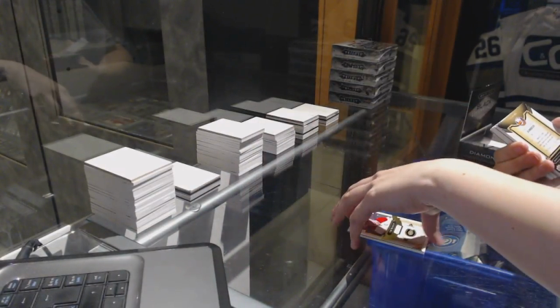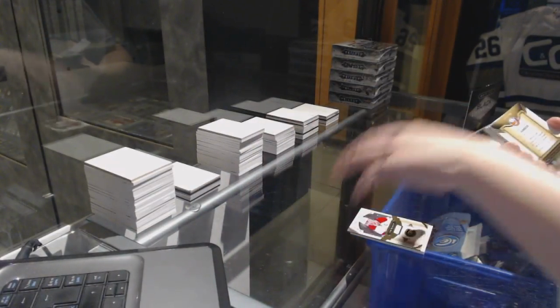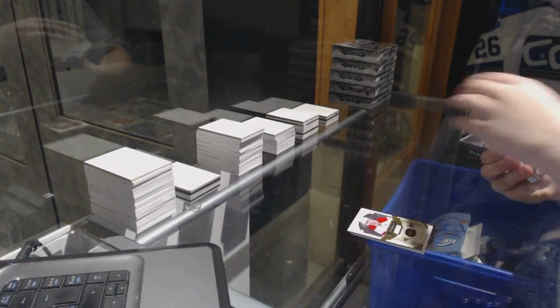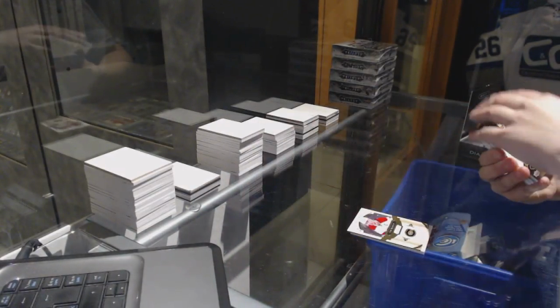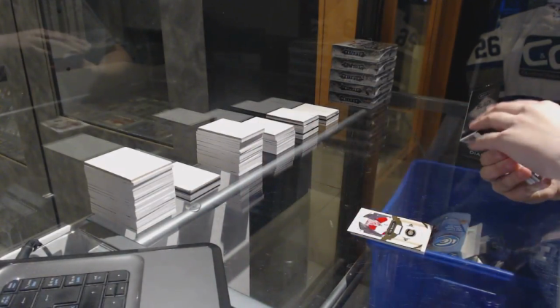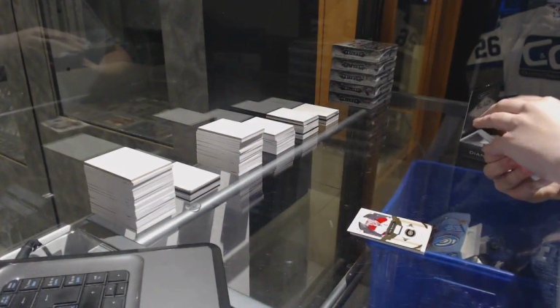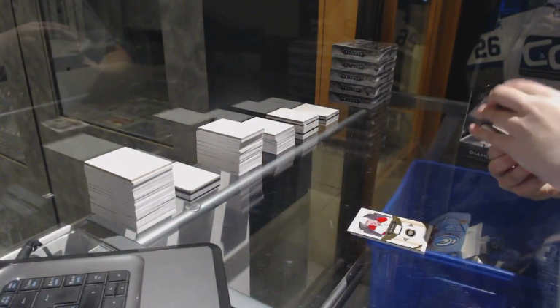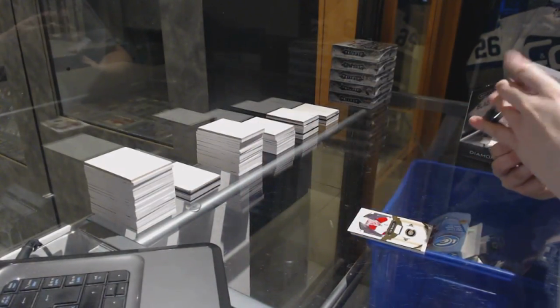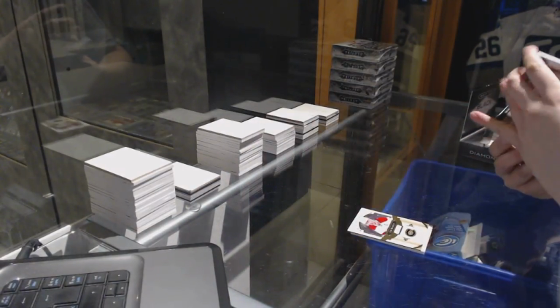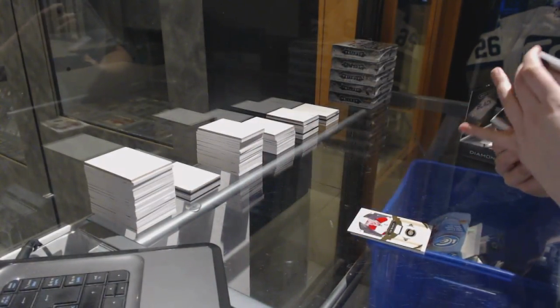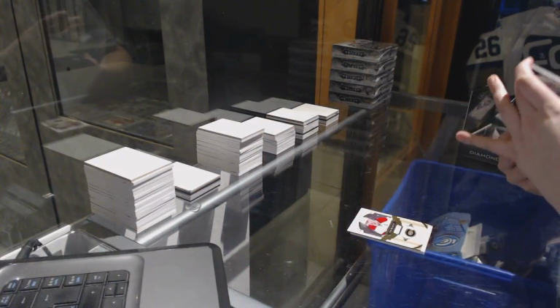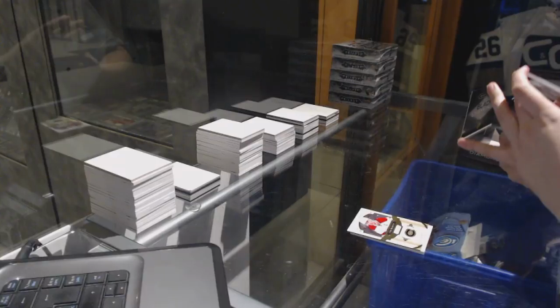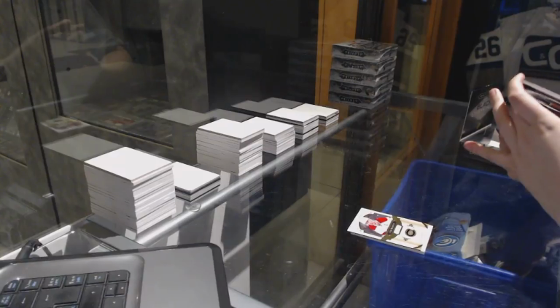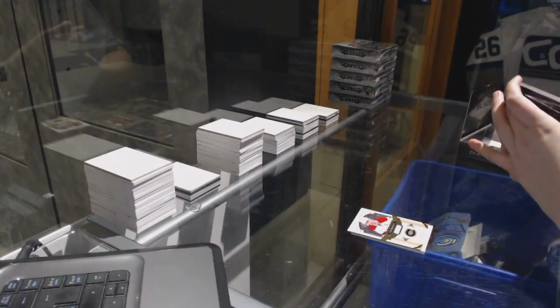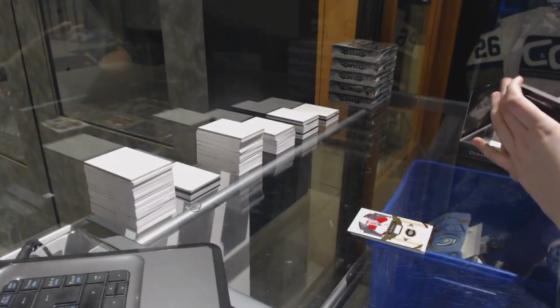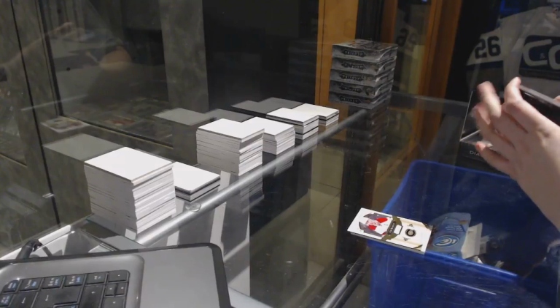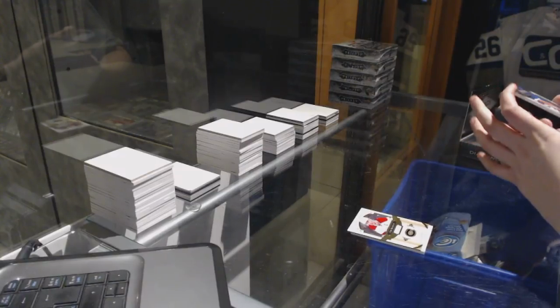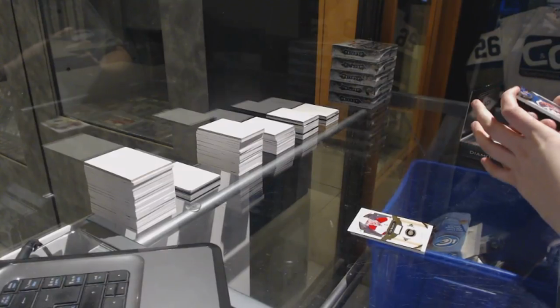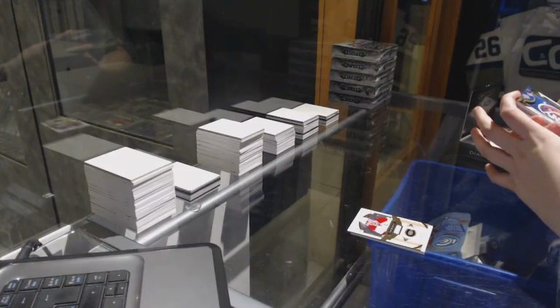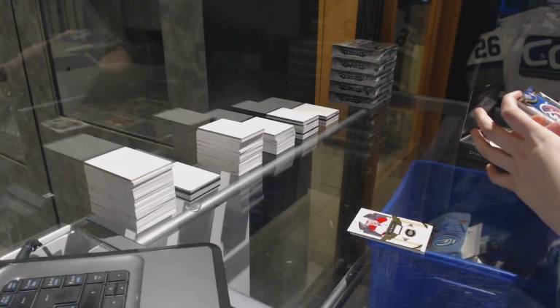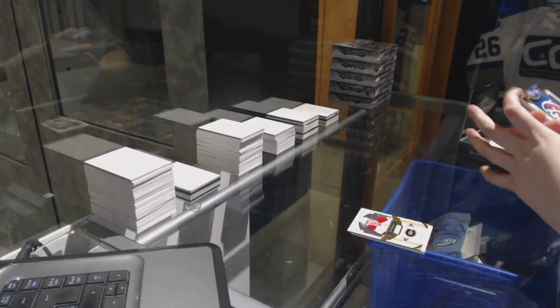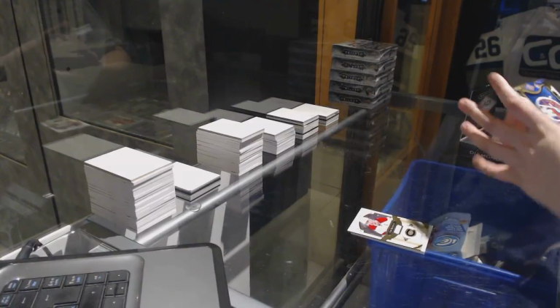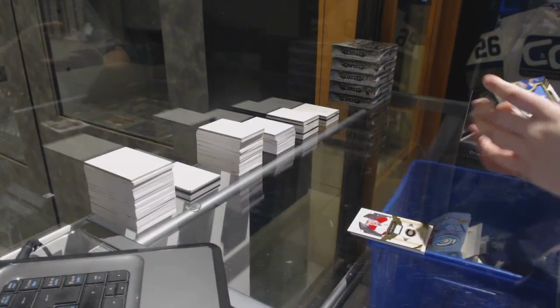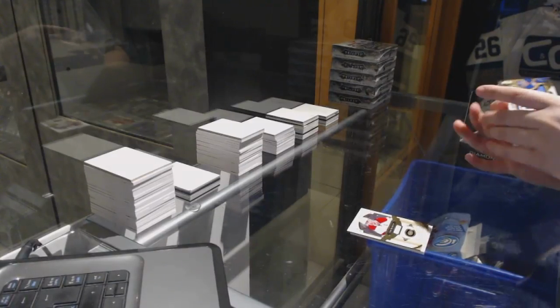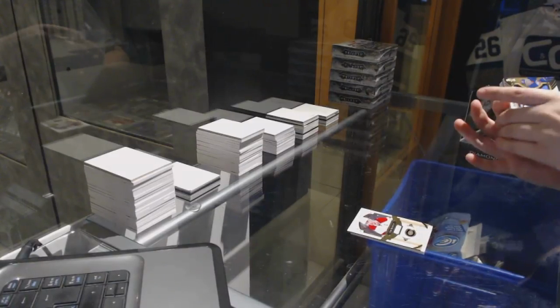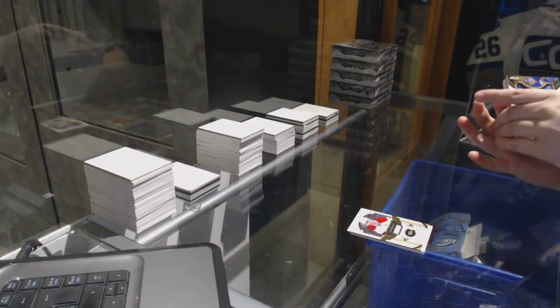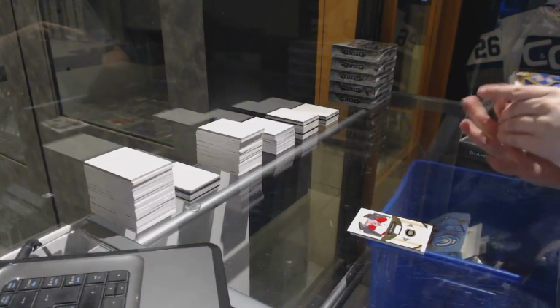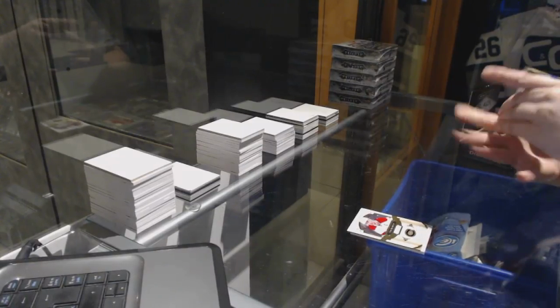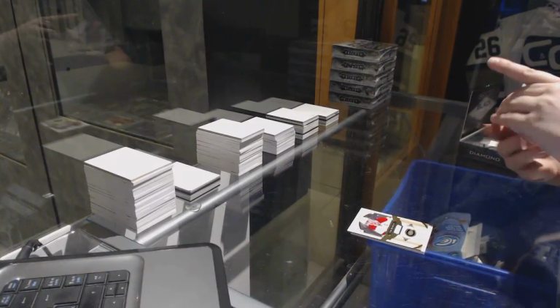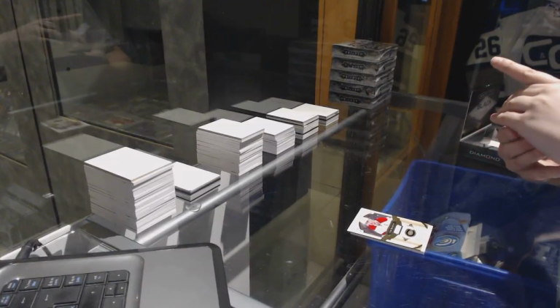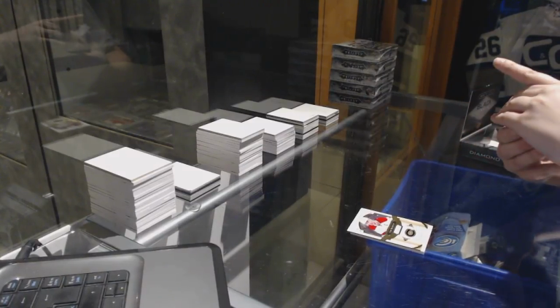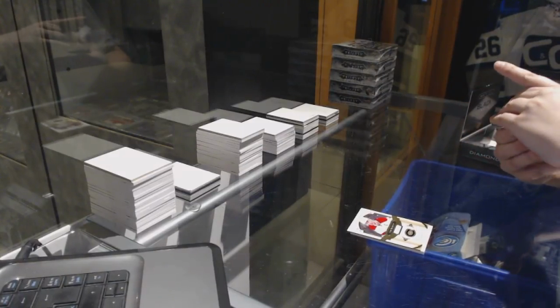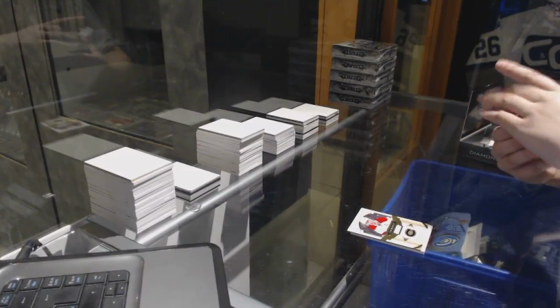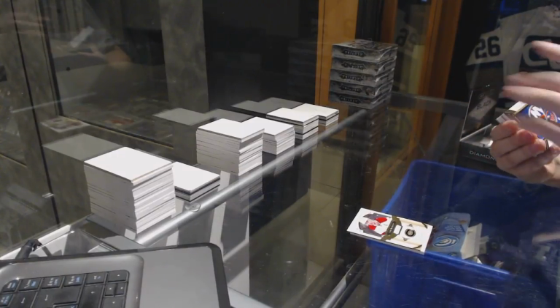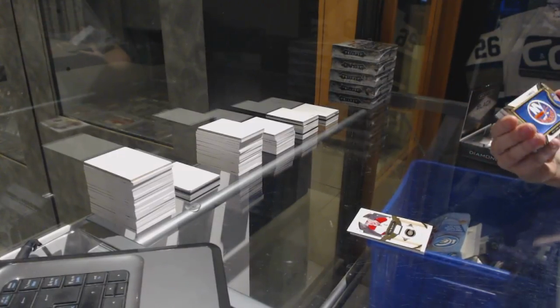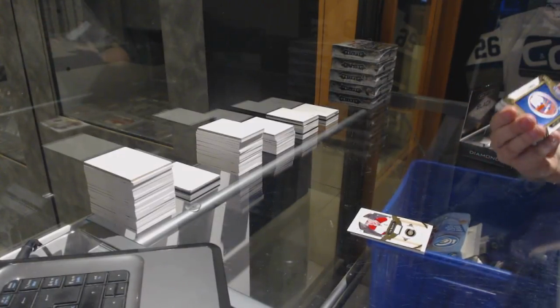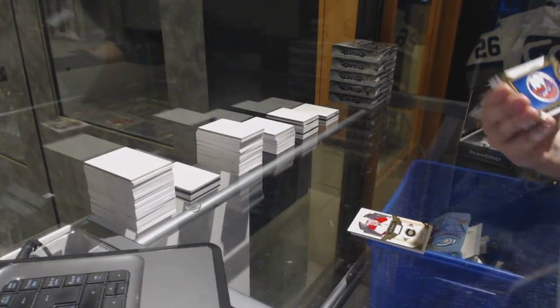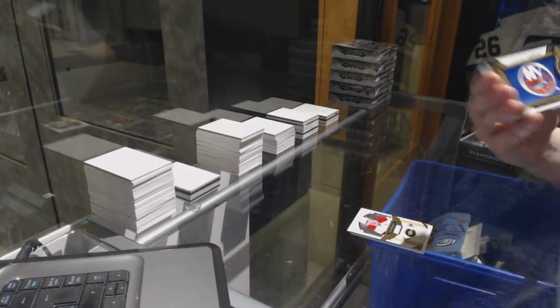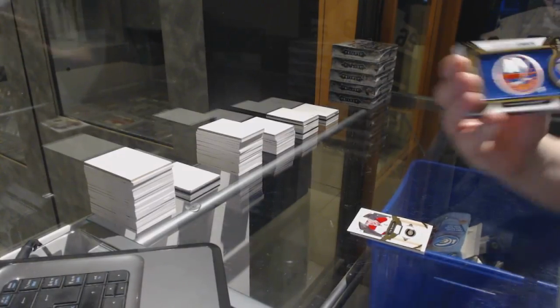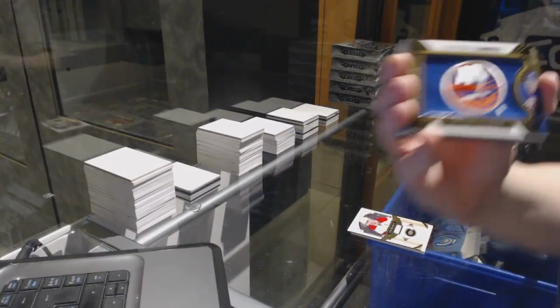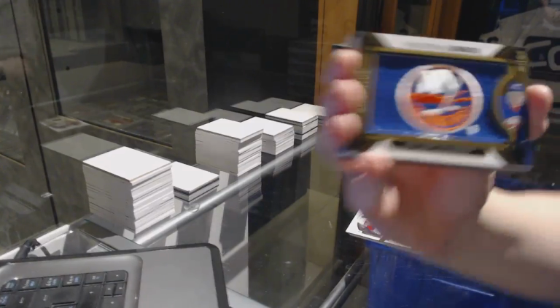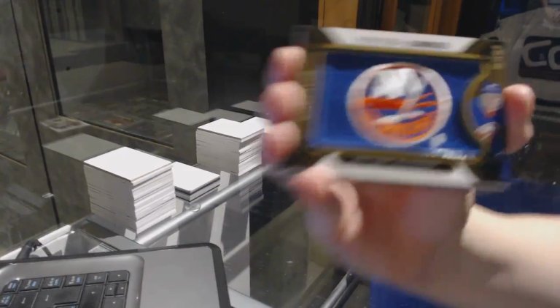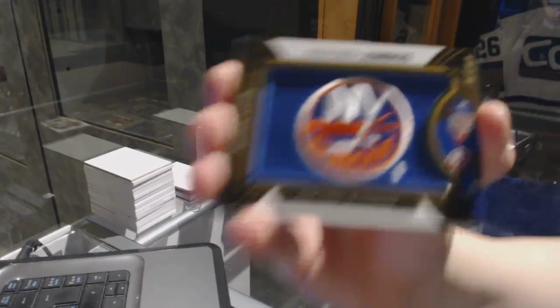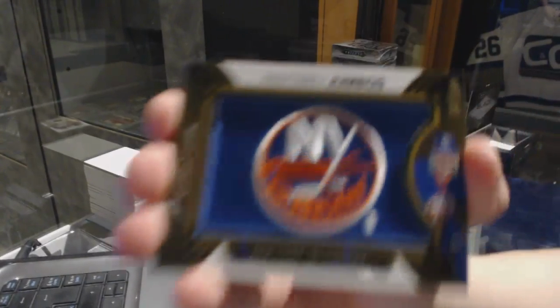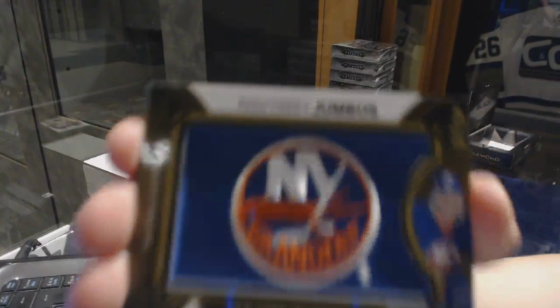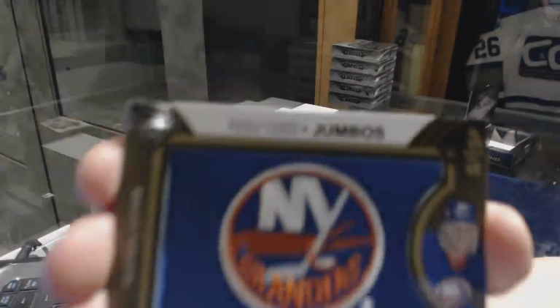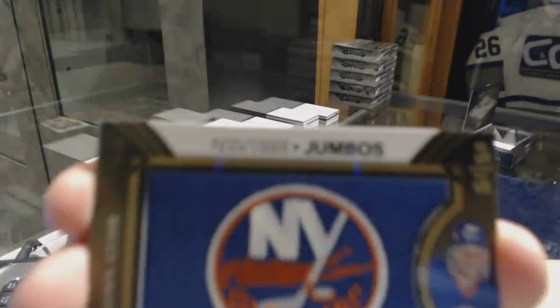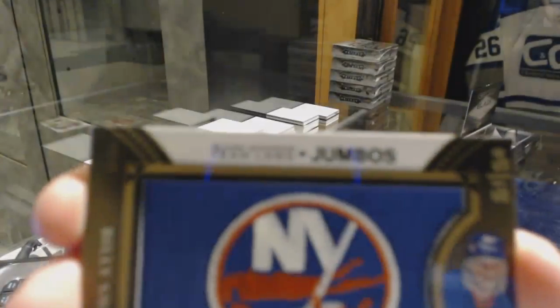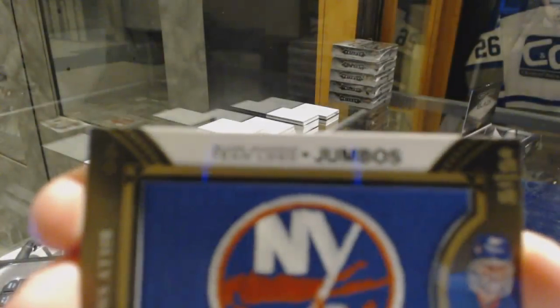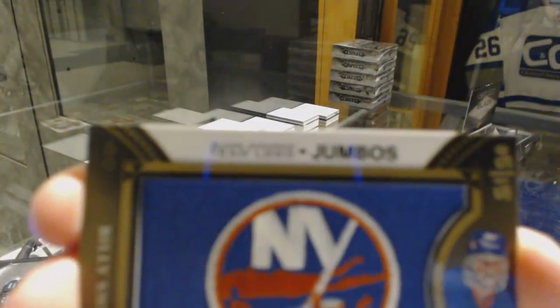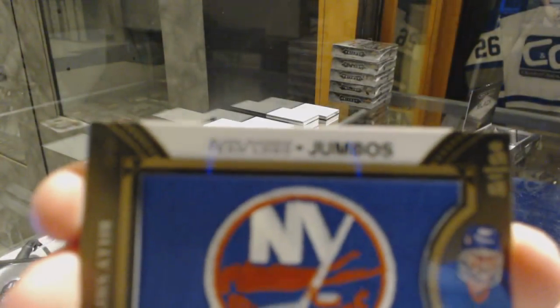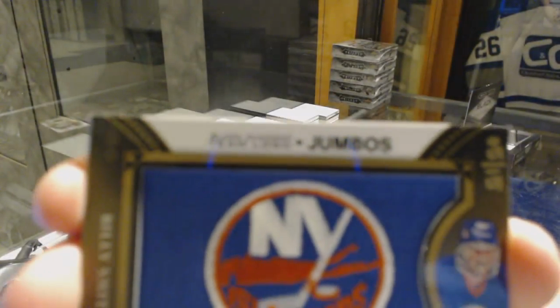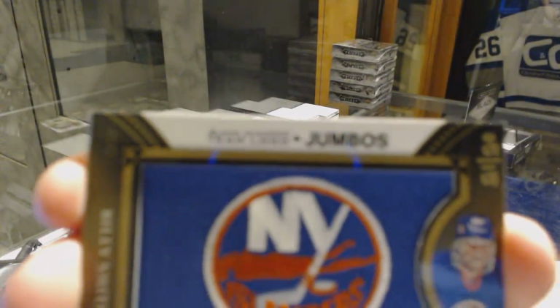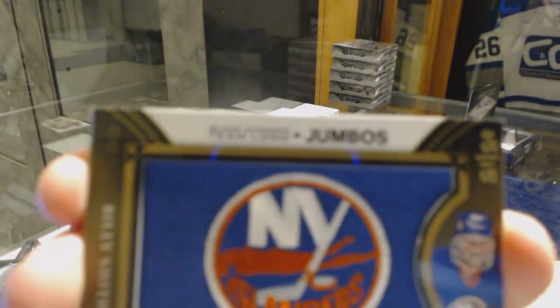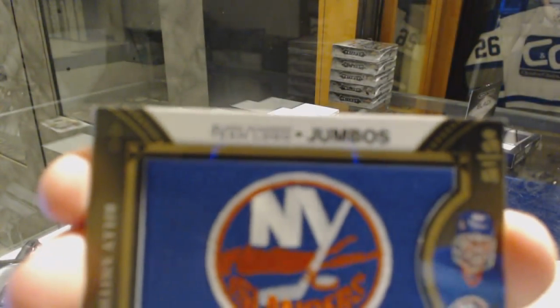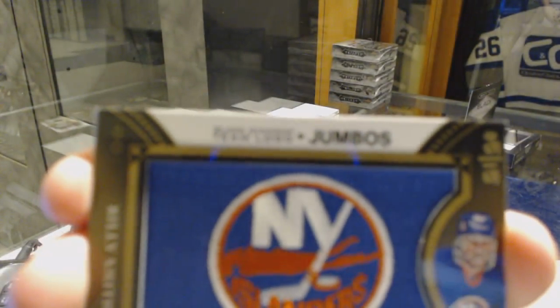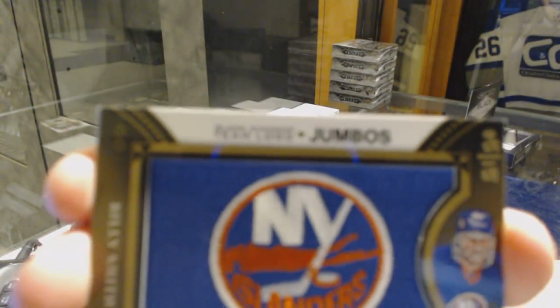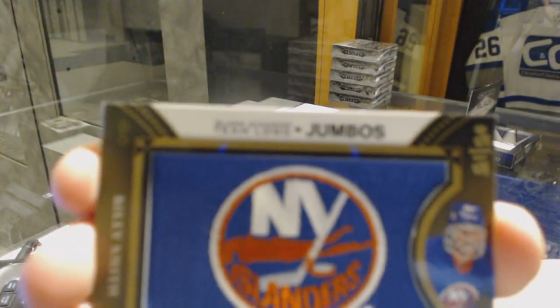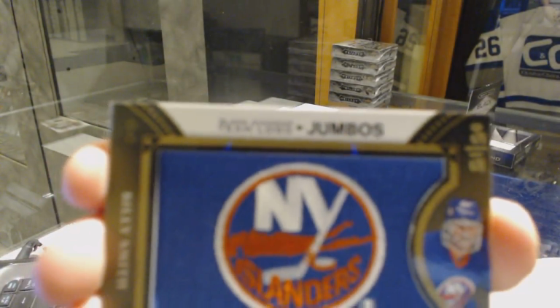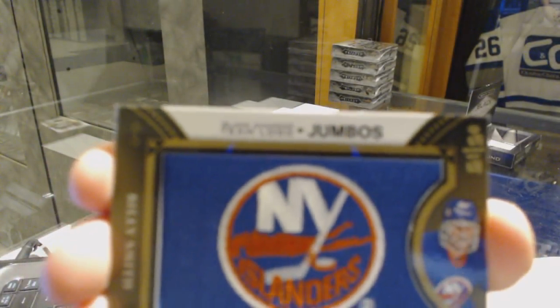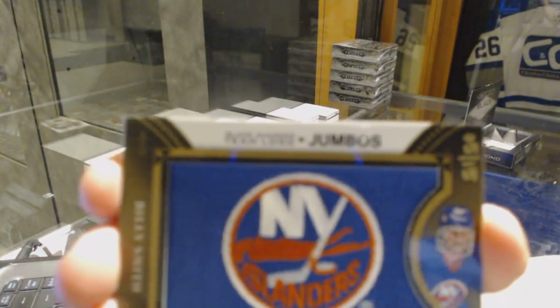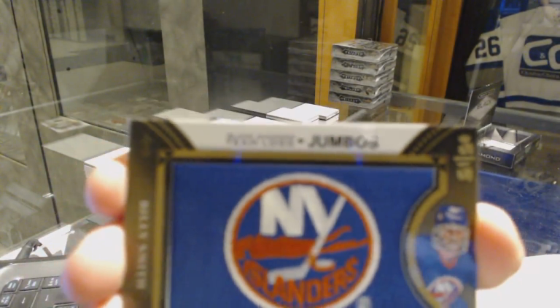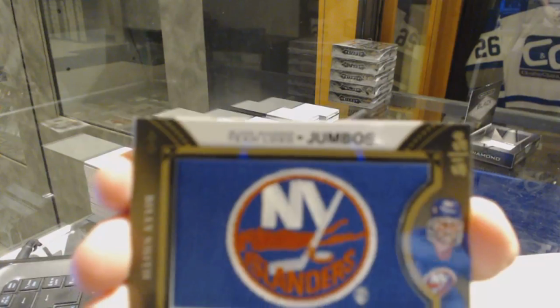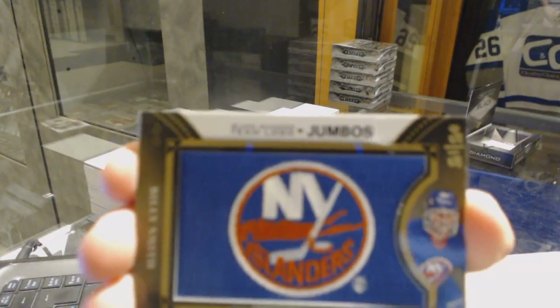We've got a team logo jumbos, number 215, Billy Smith.